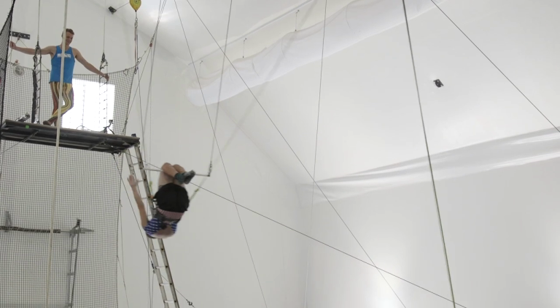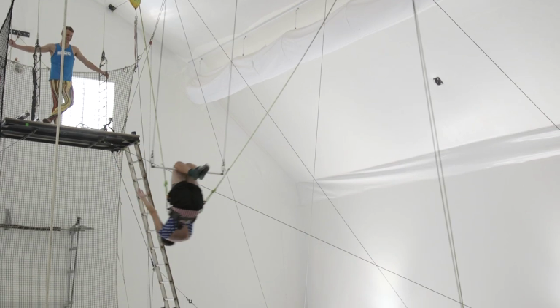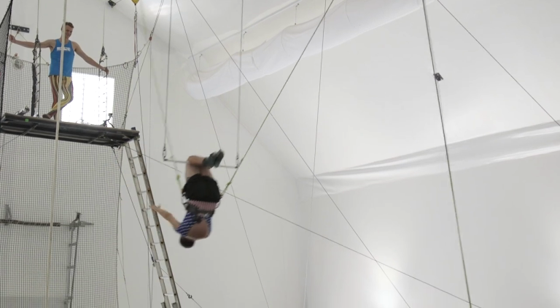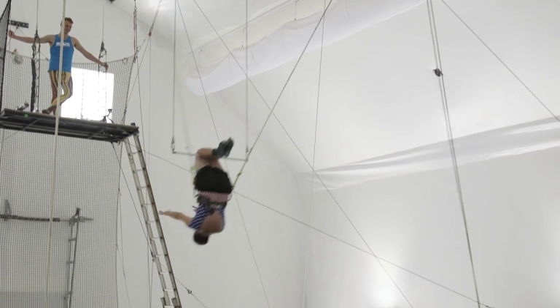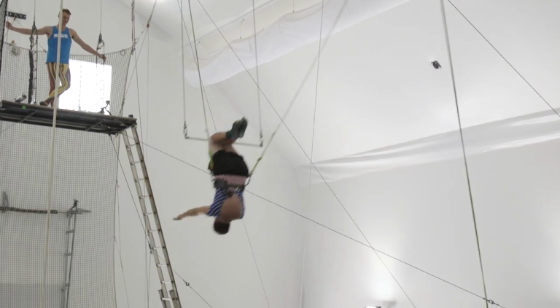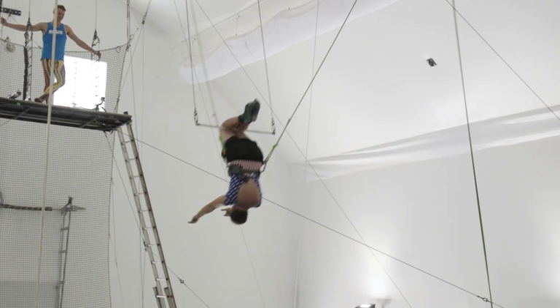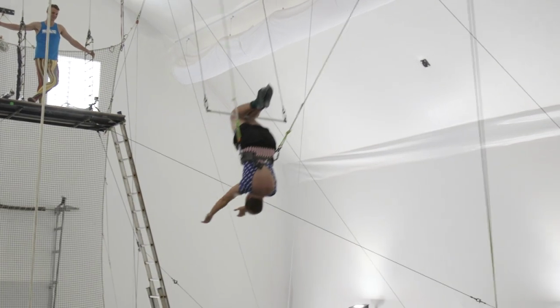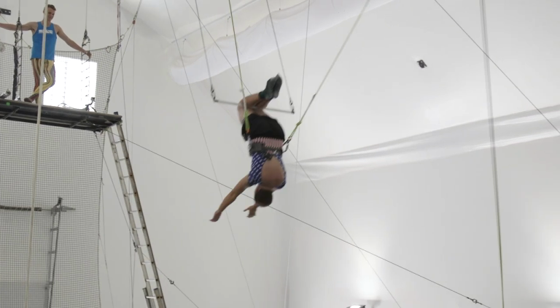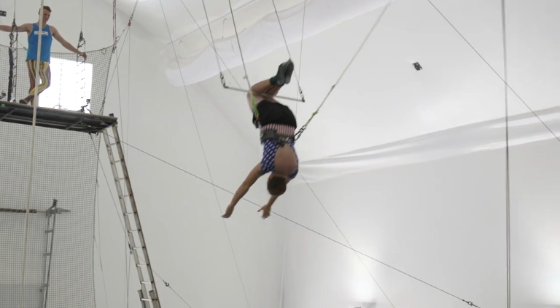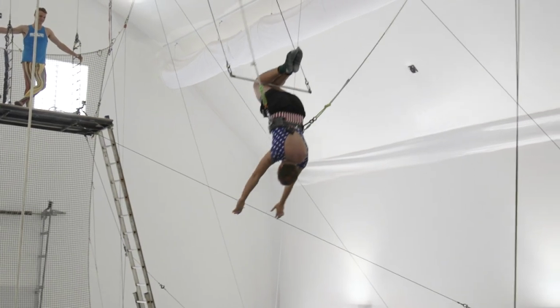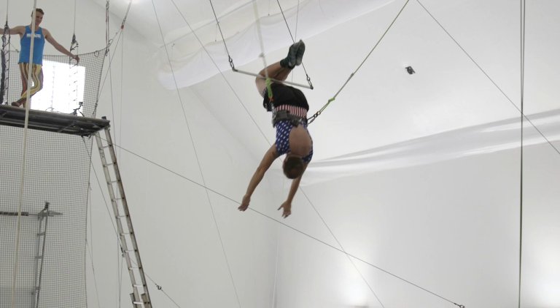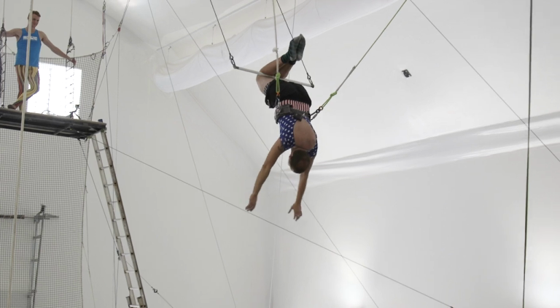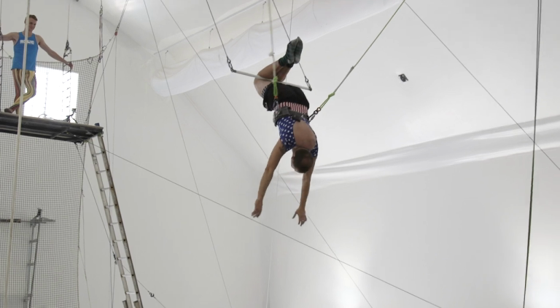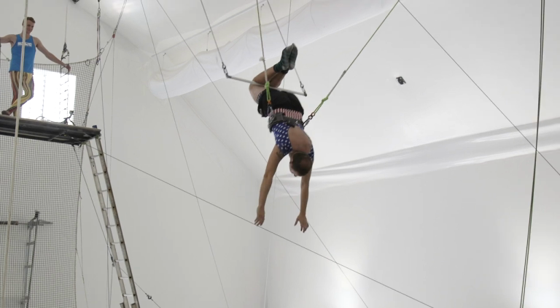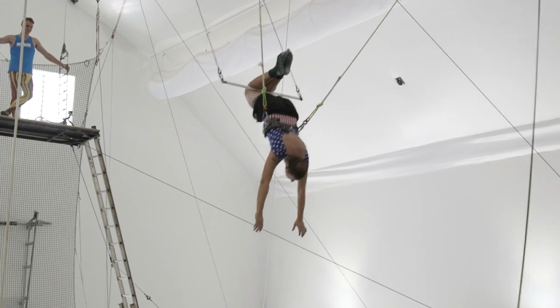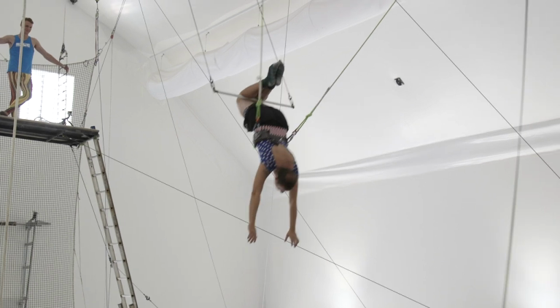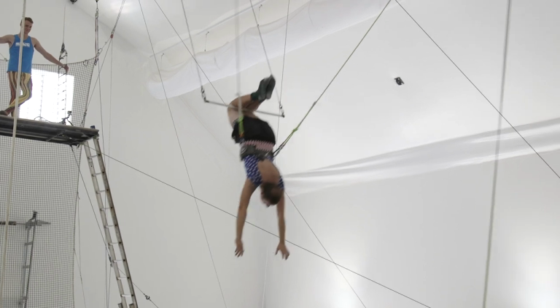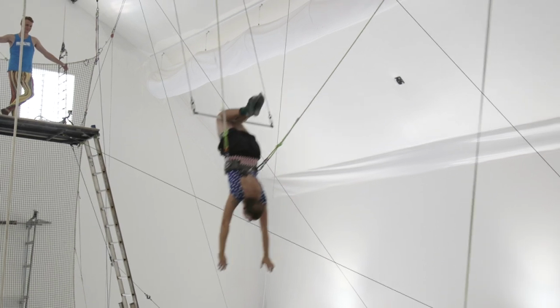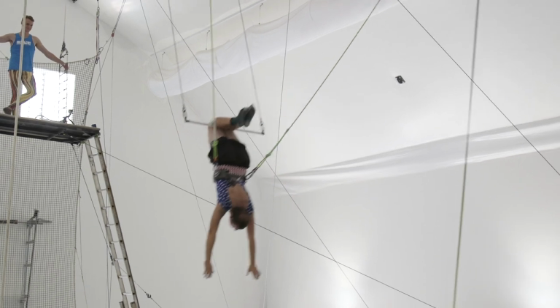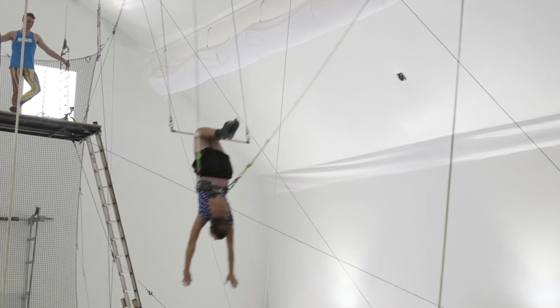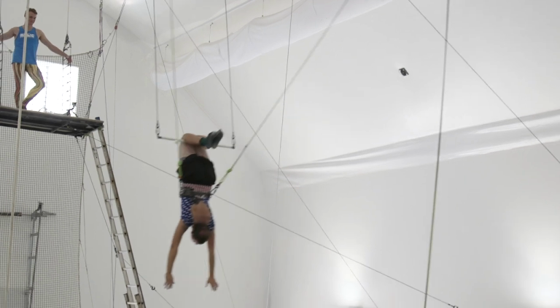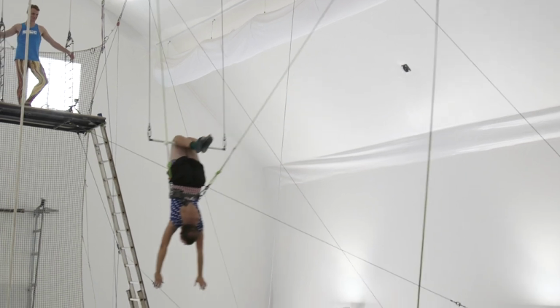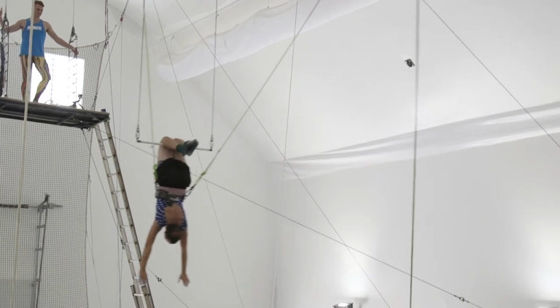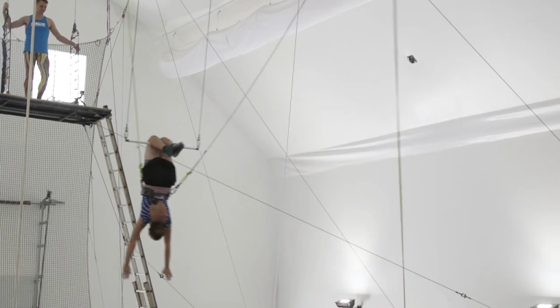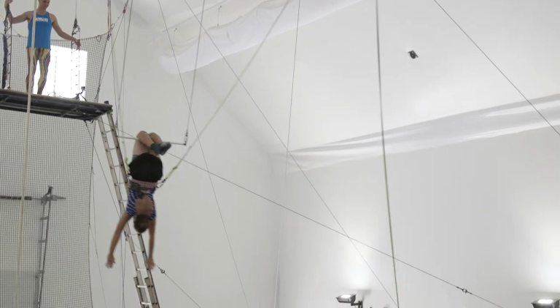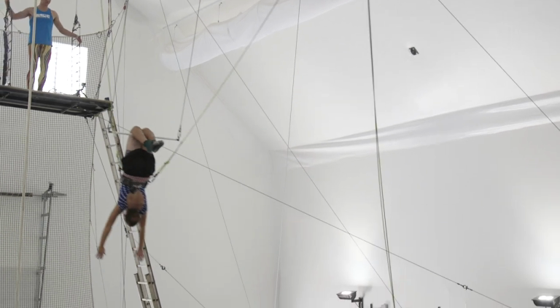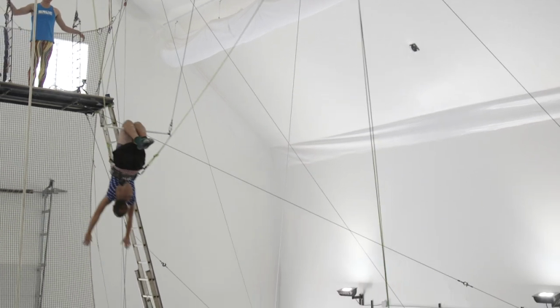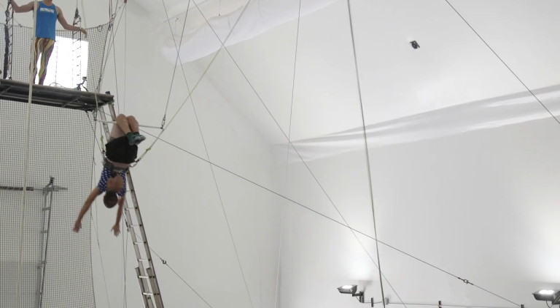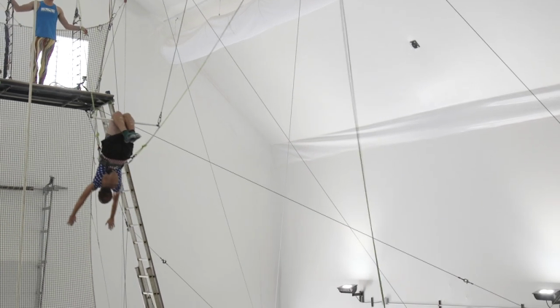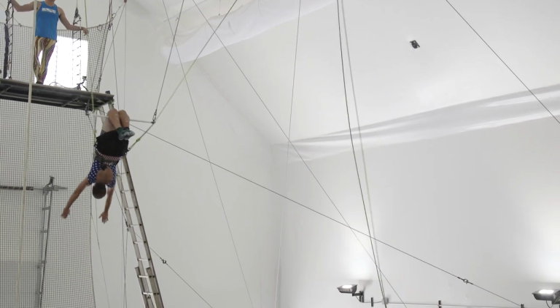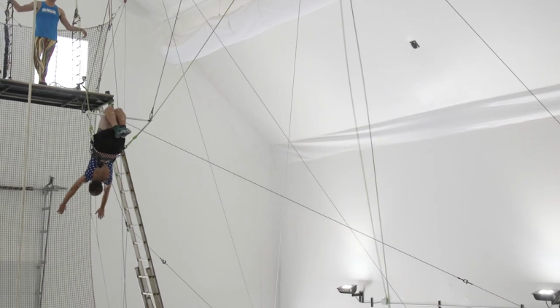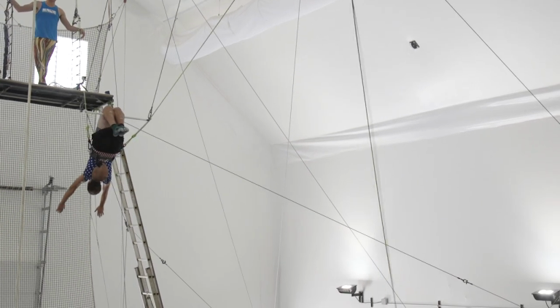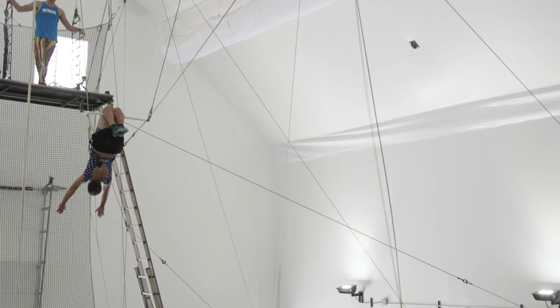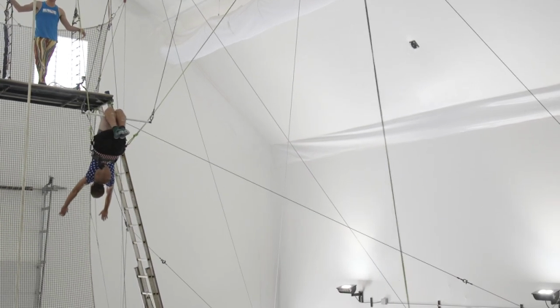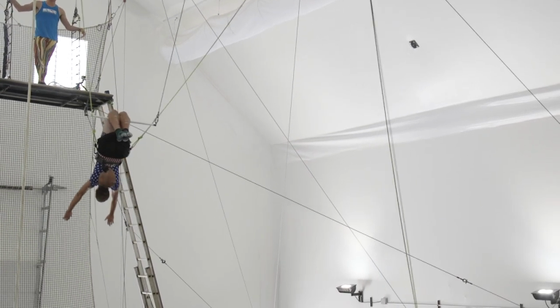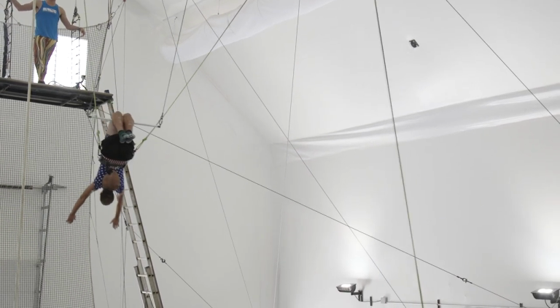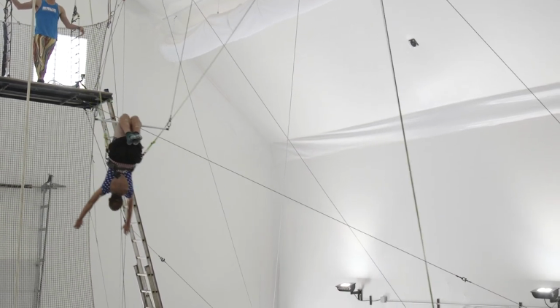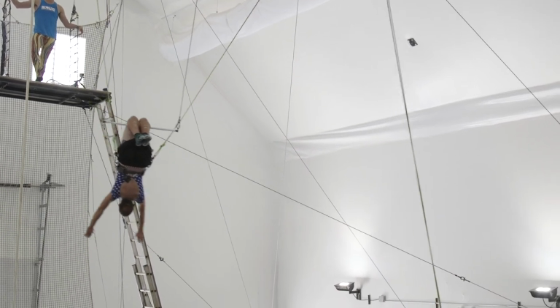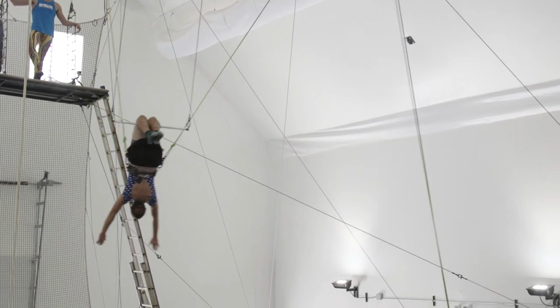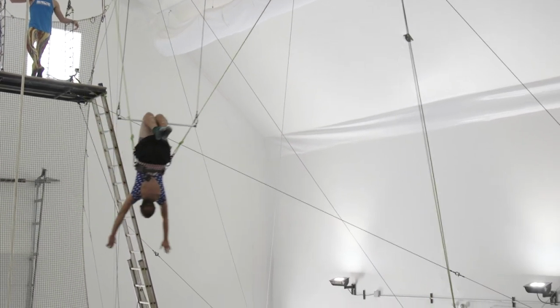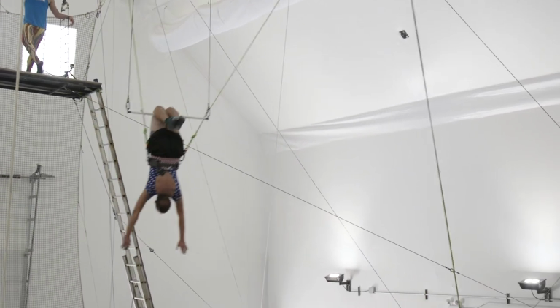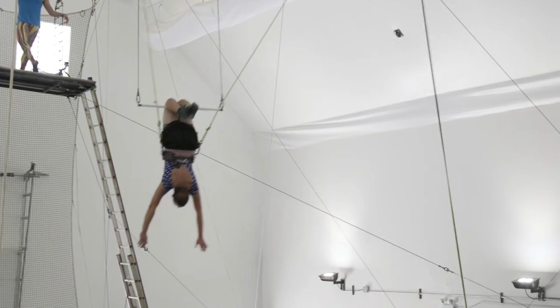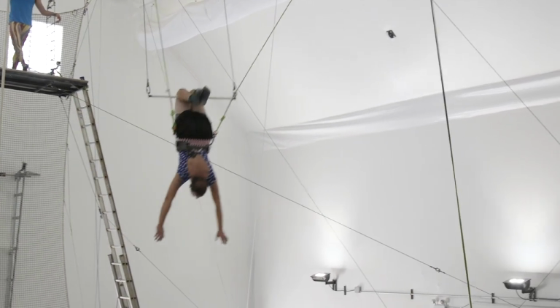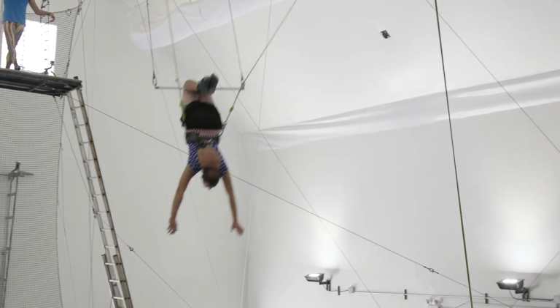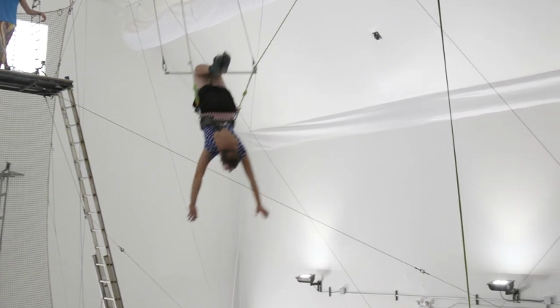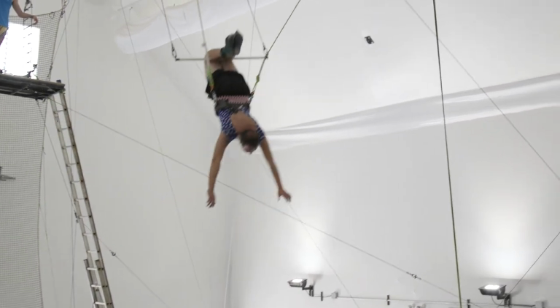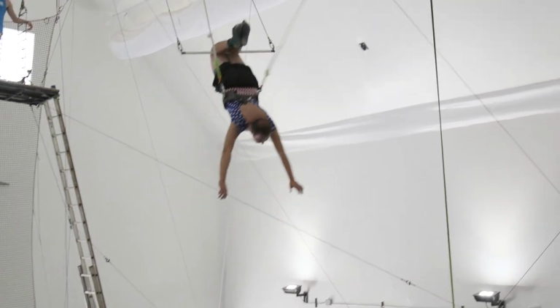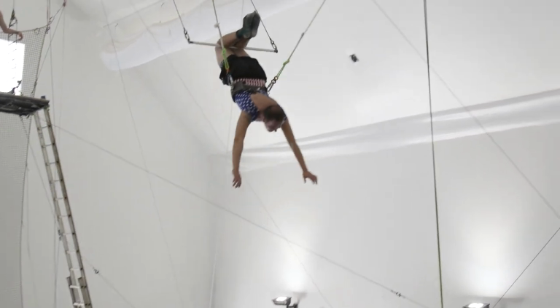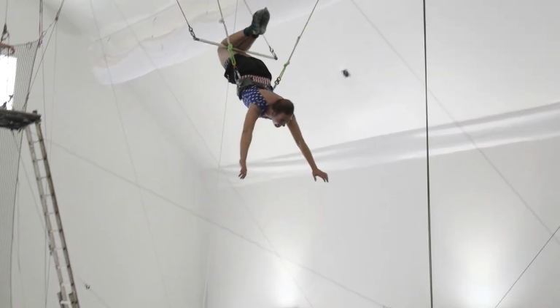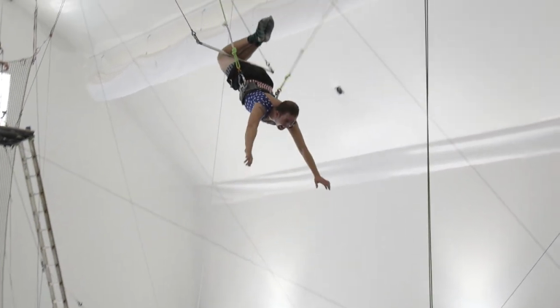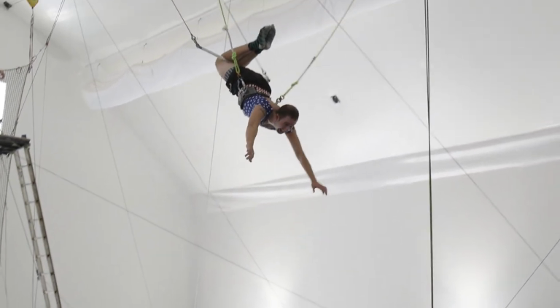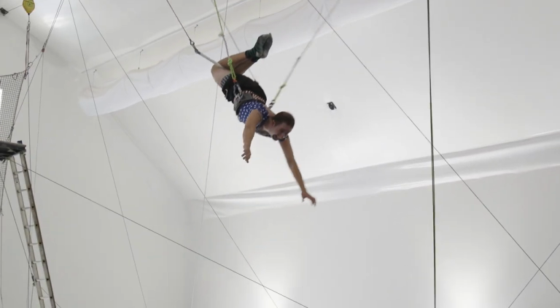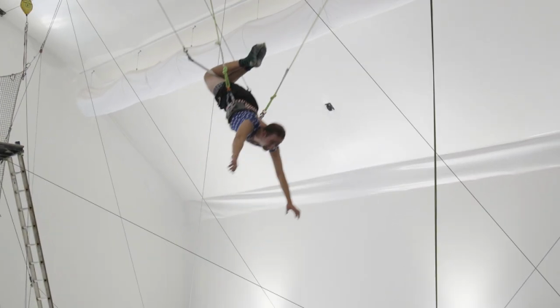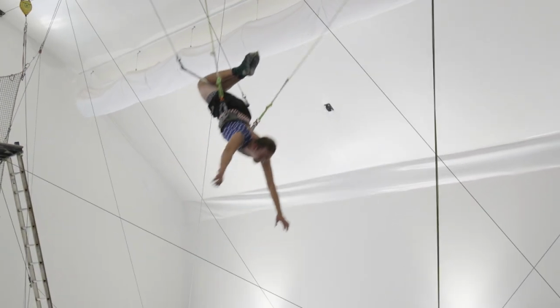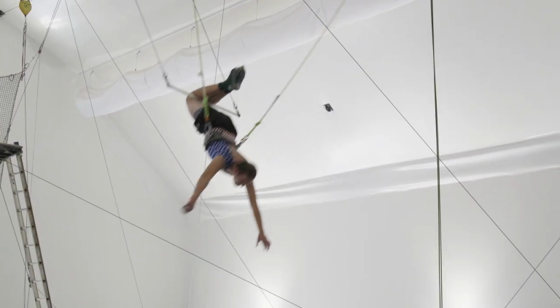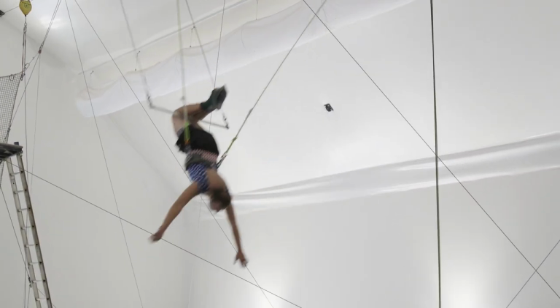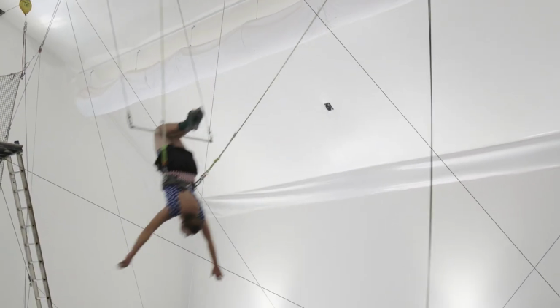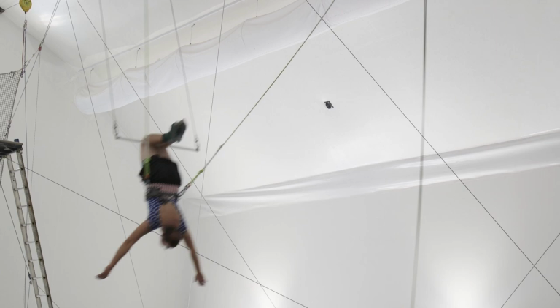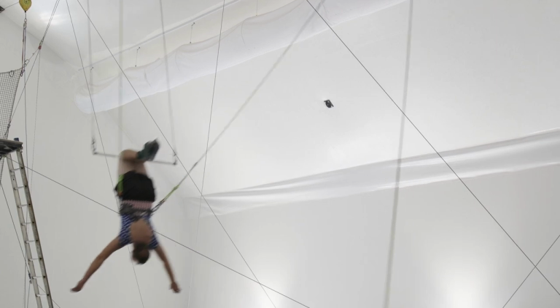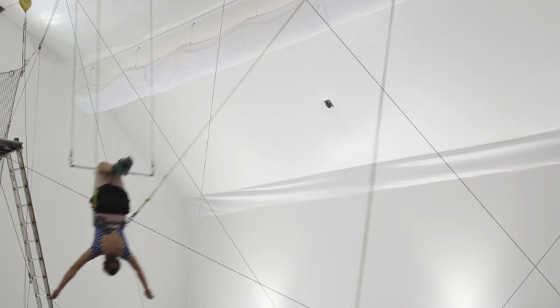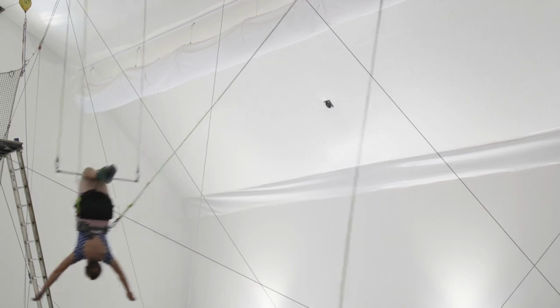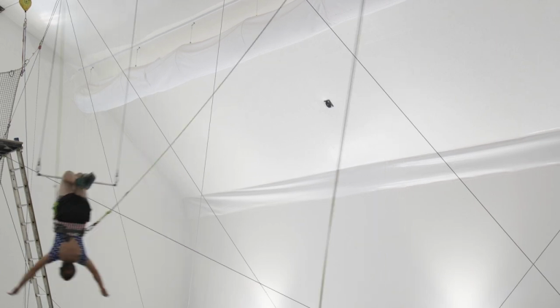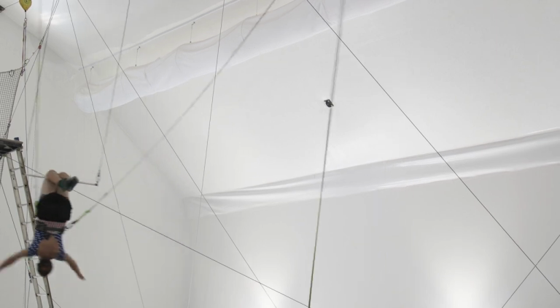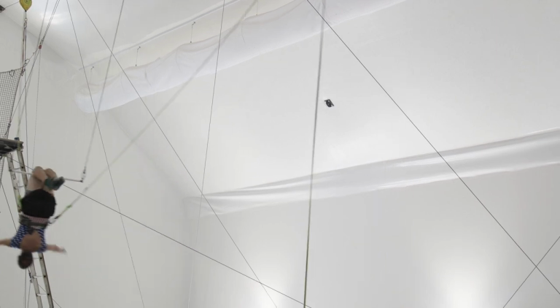Okay, now arch your back big, look behind you, and look right at the track of this bar. There you go, hands up, down.